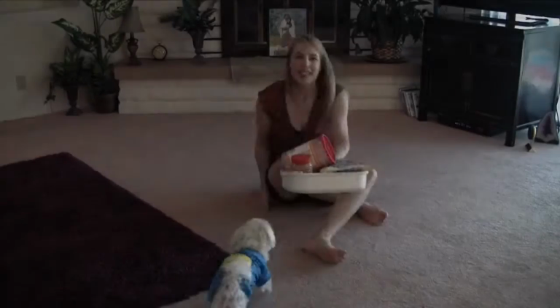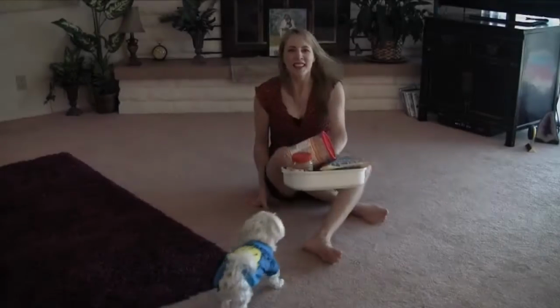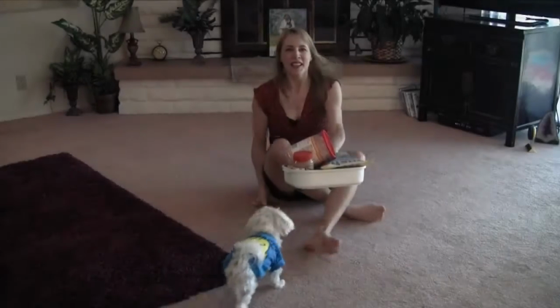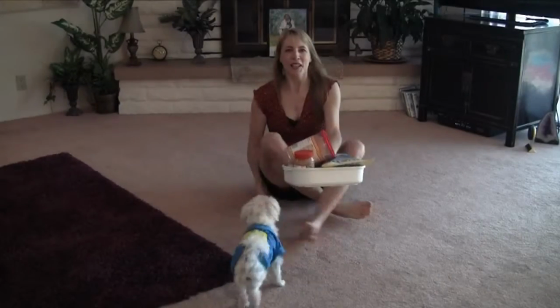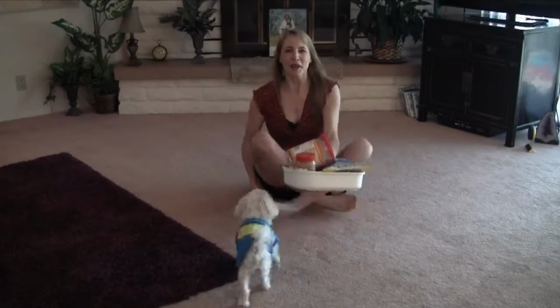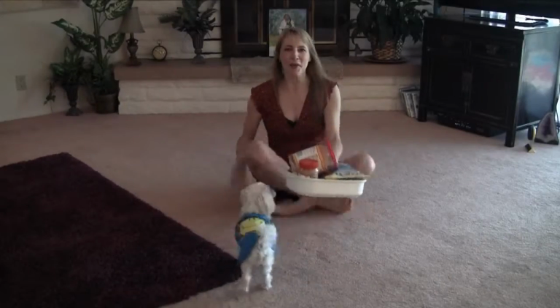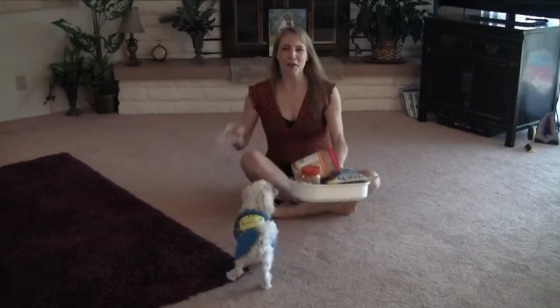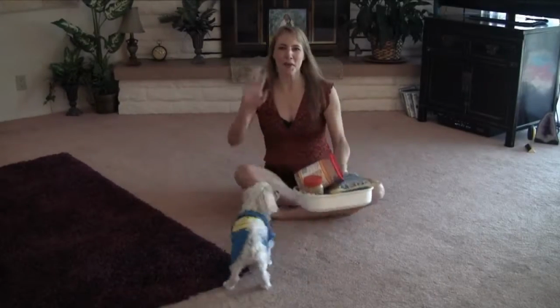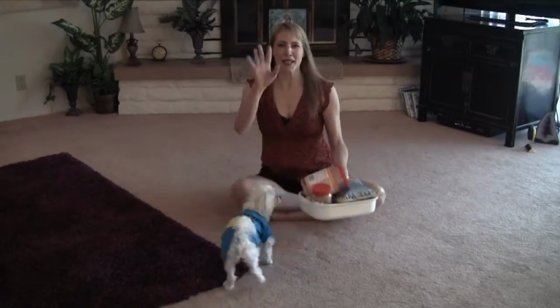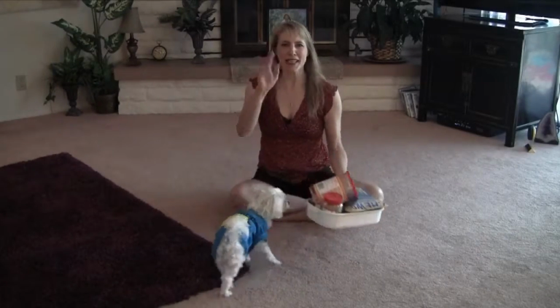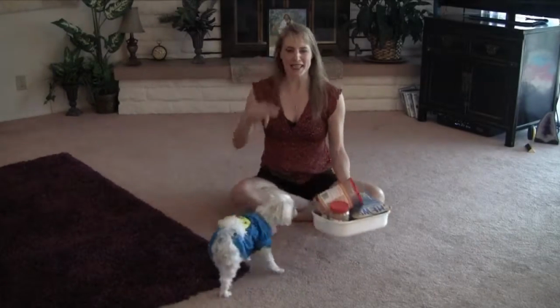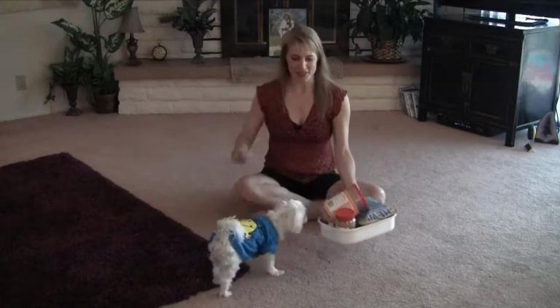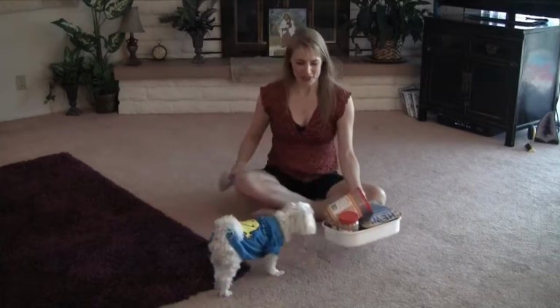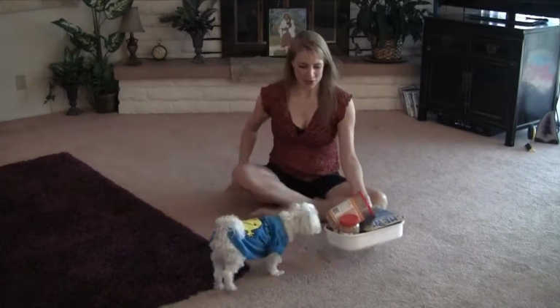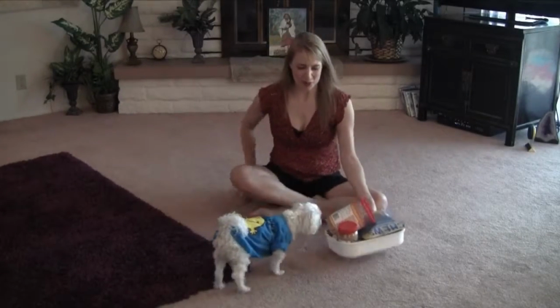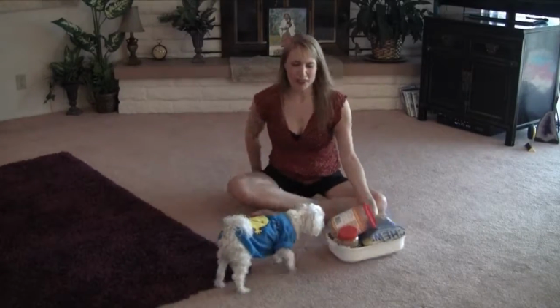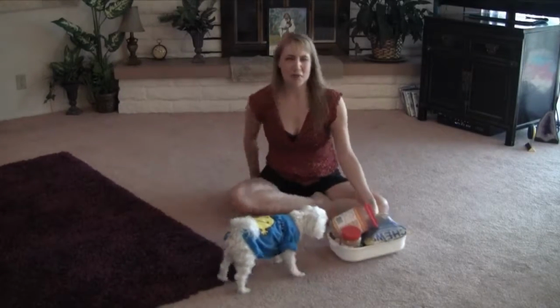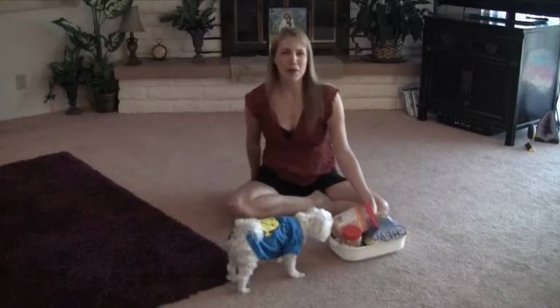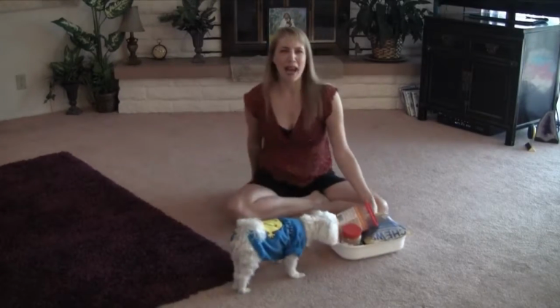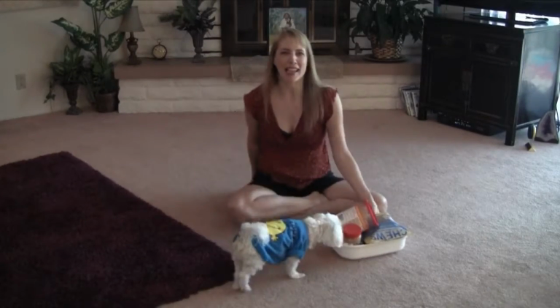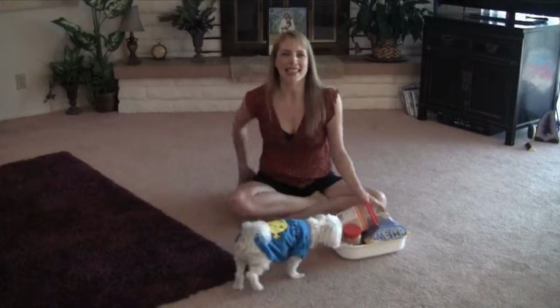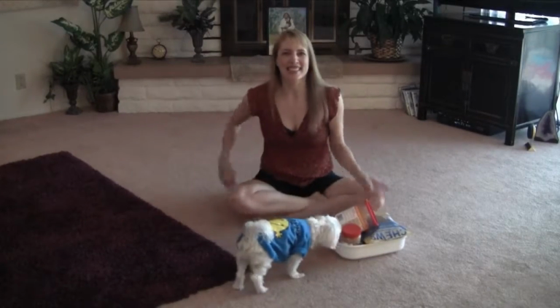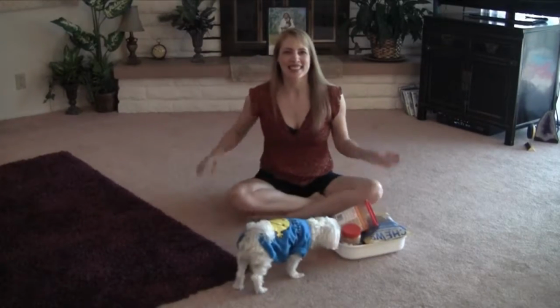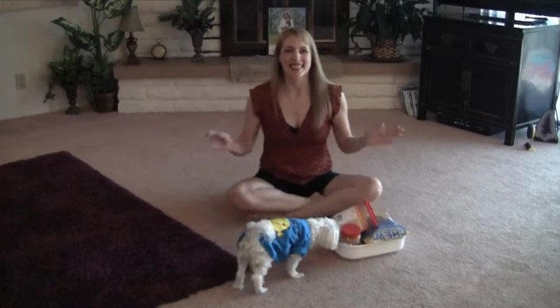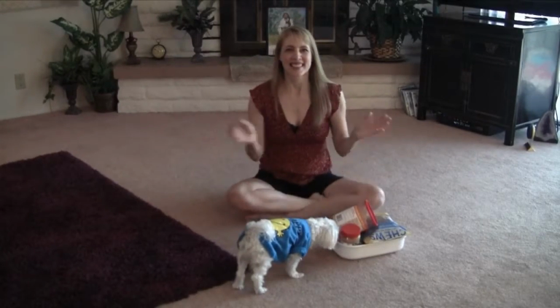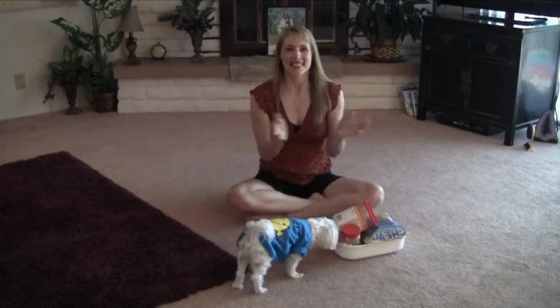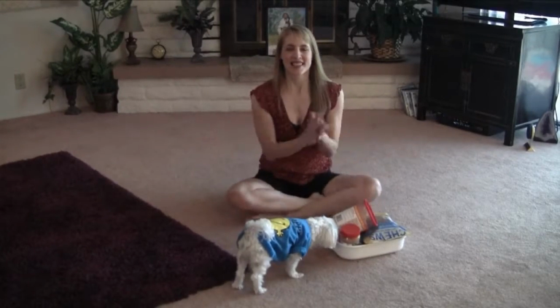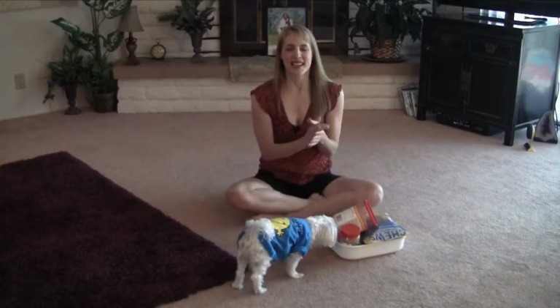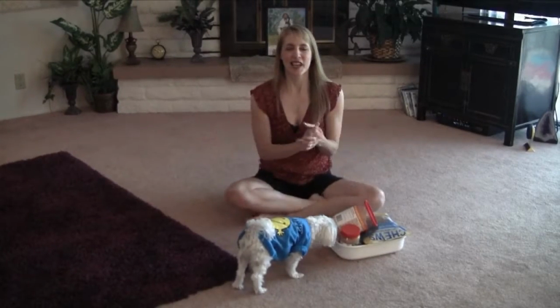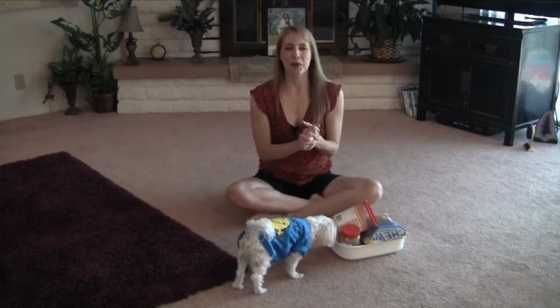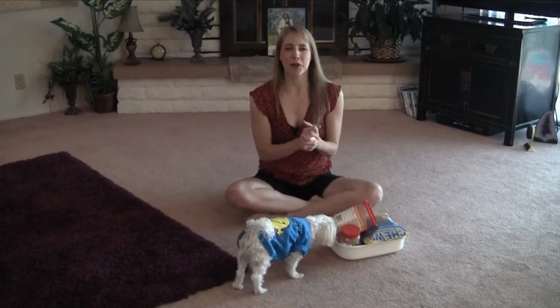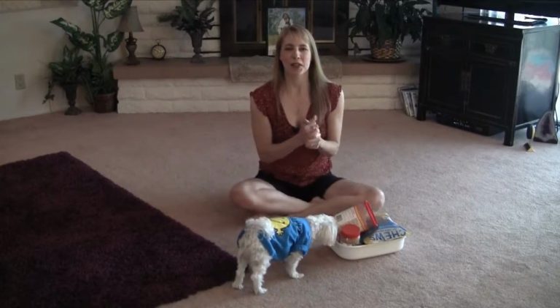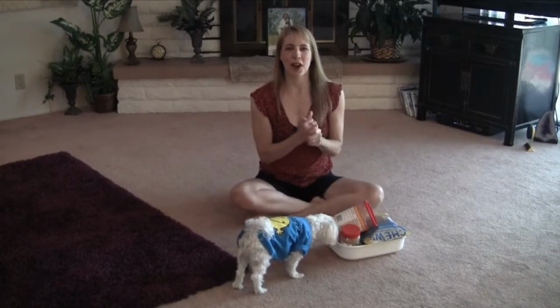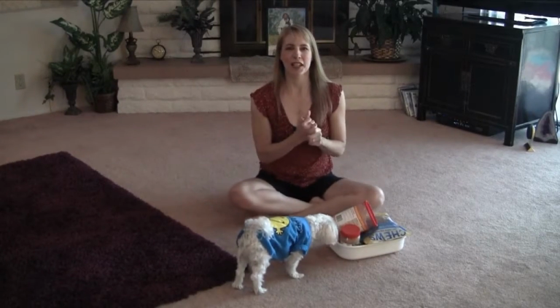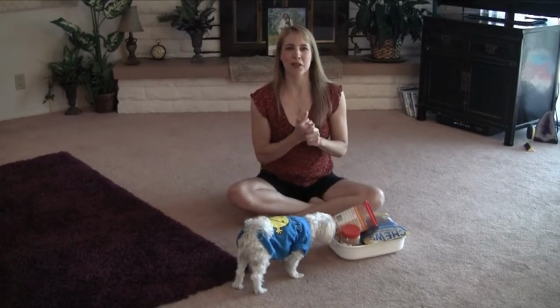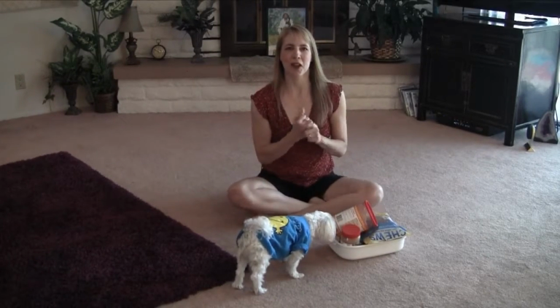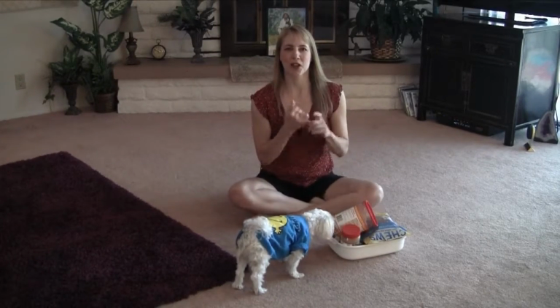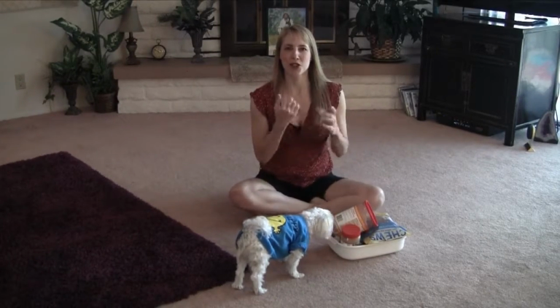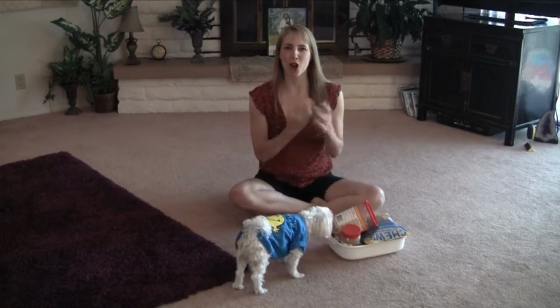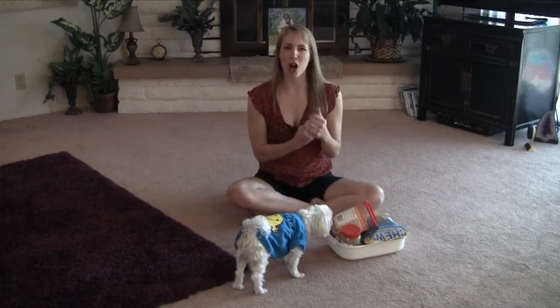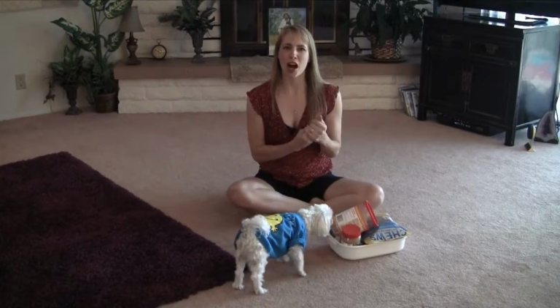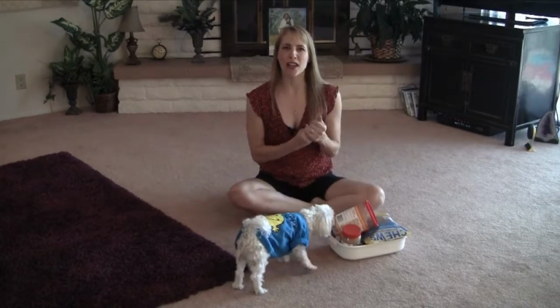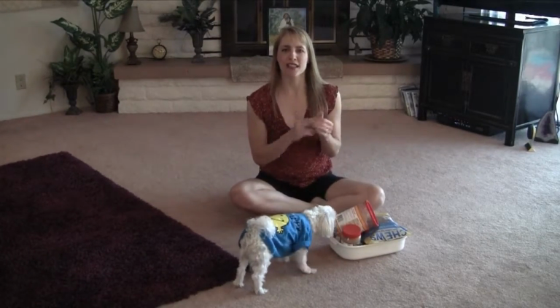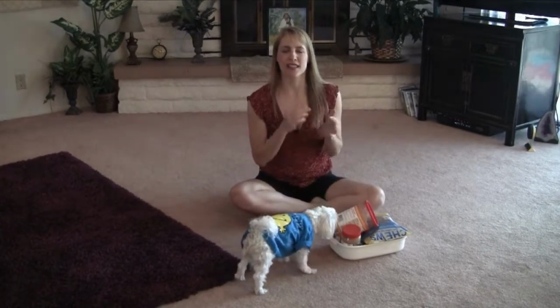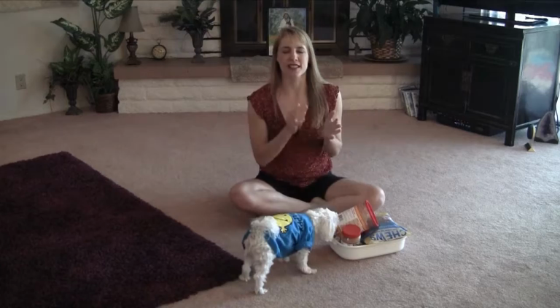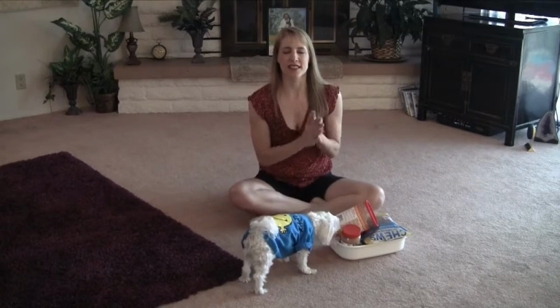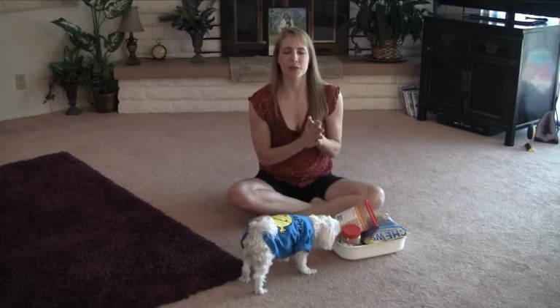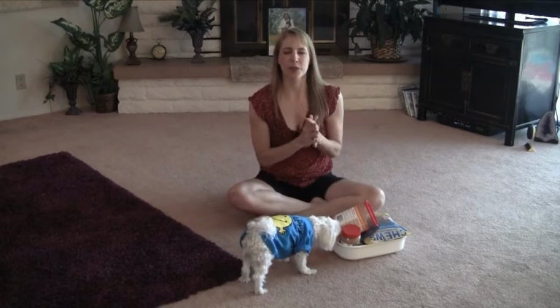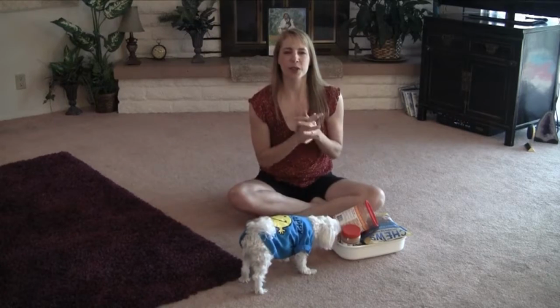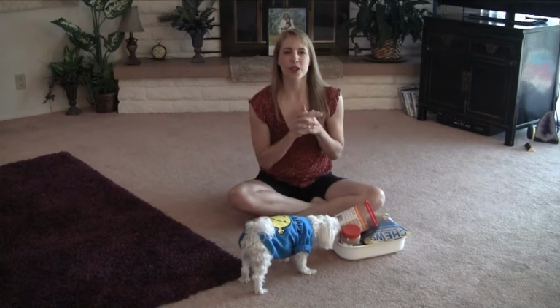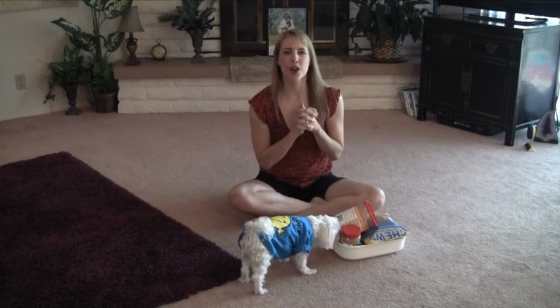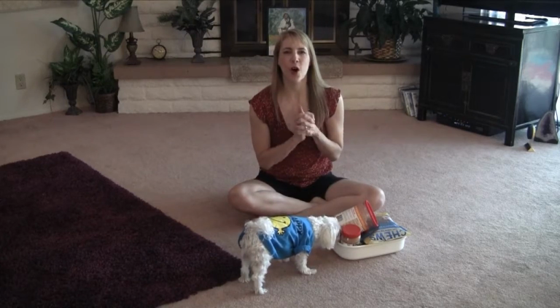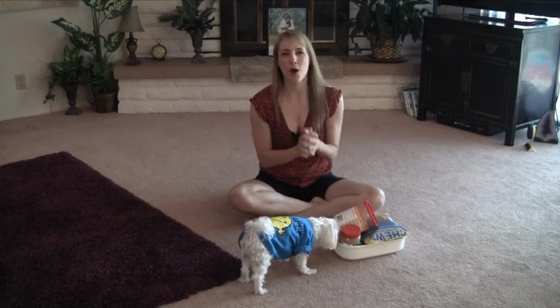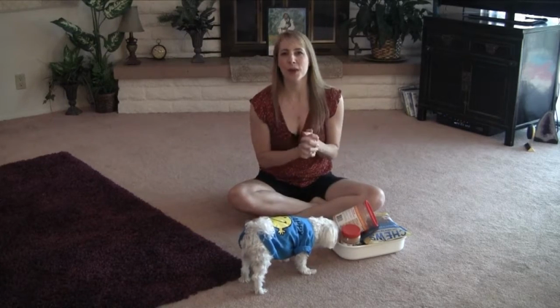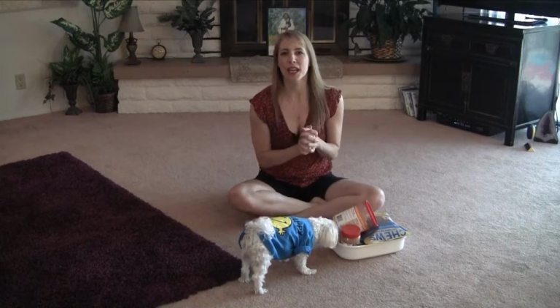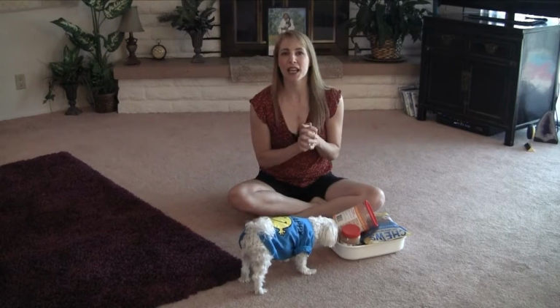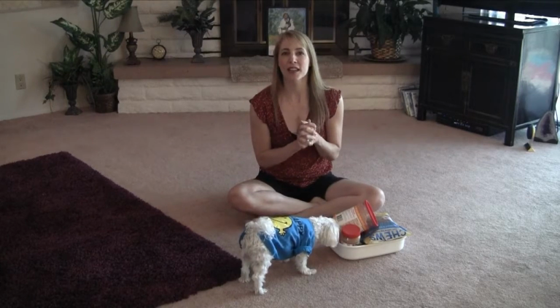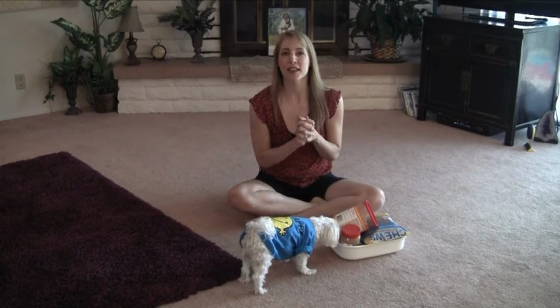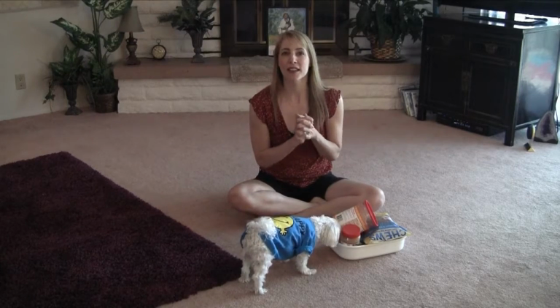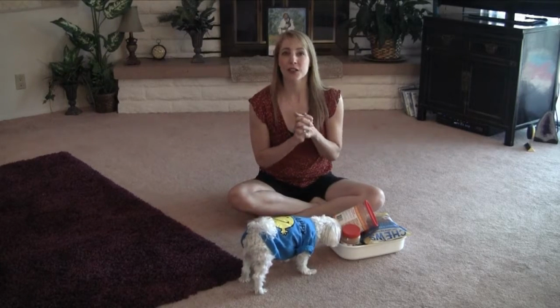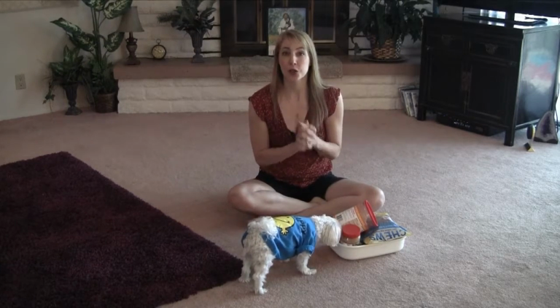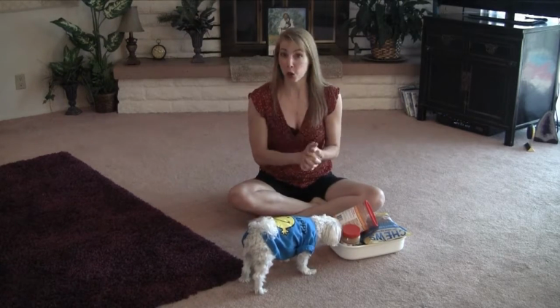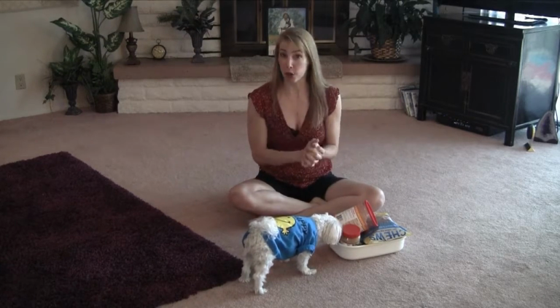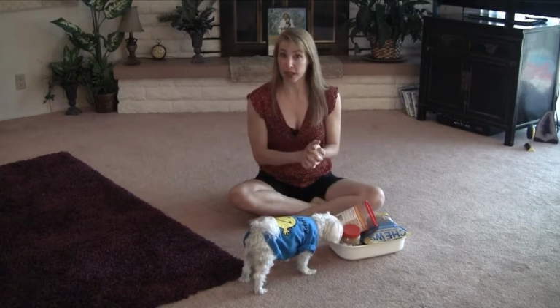Hello everybody, welcome back. Today we're talking about dogs and simple homemade toys.